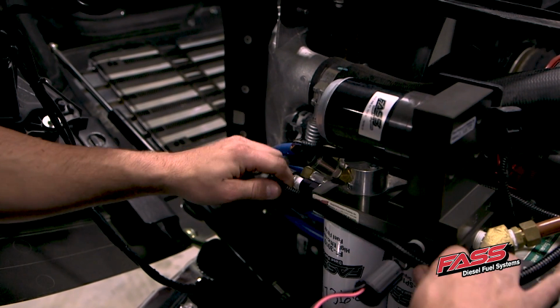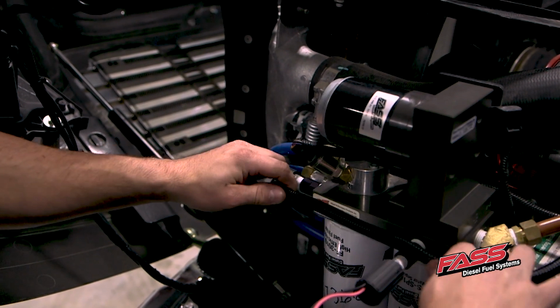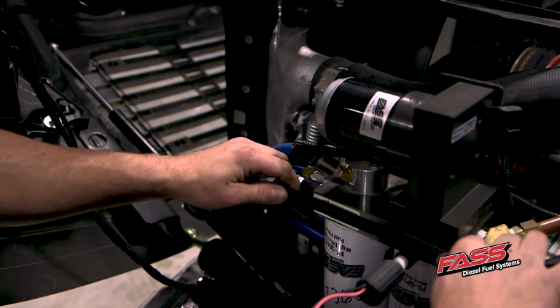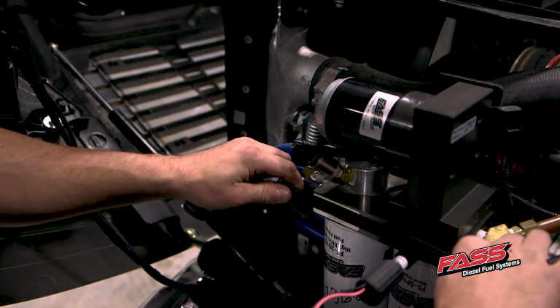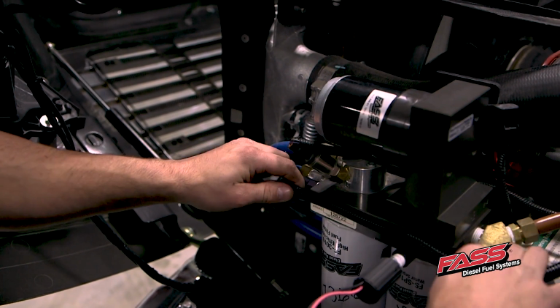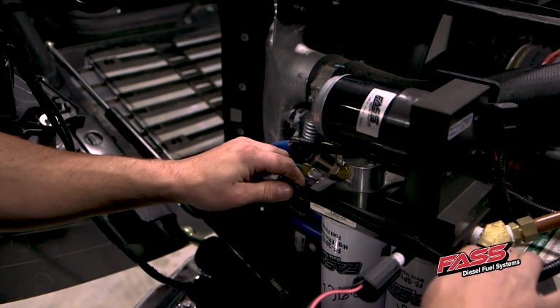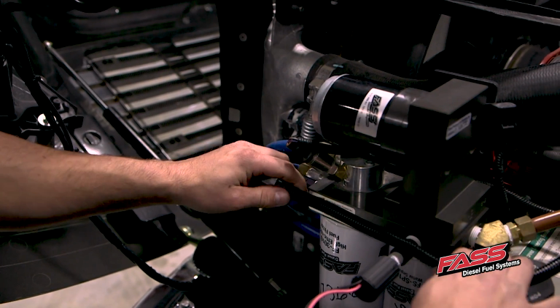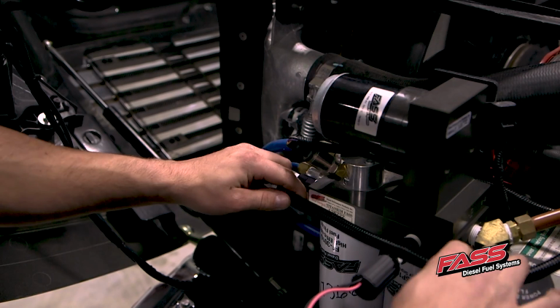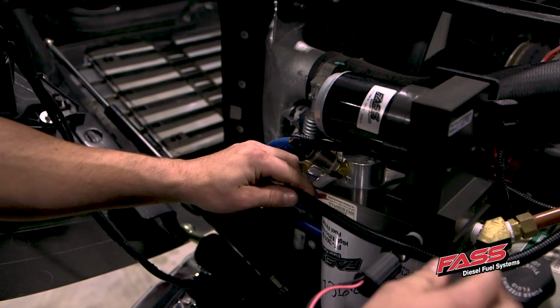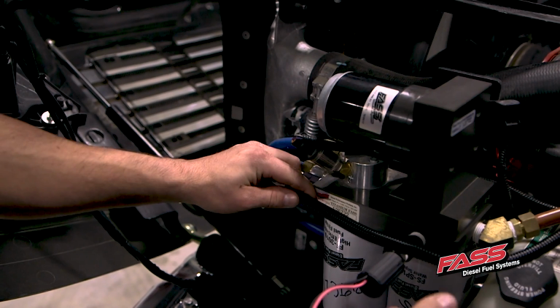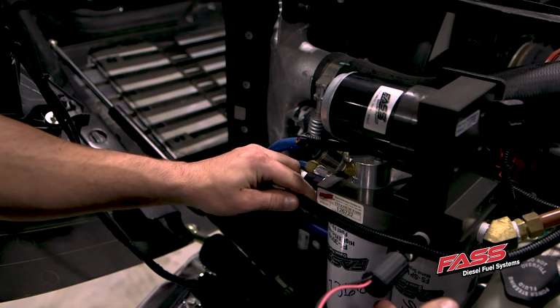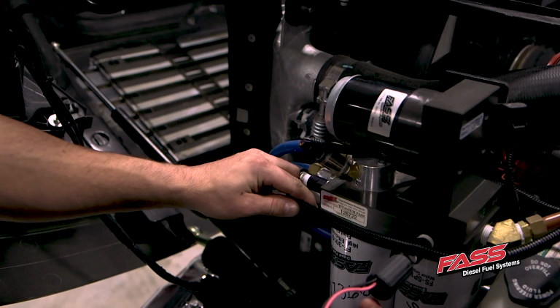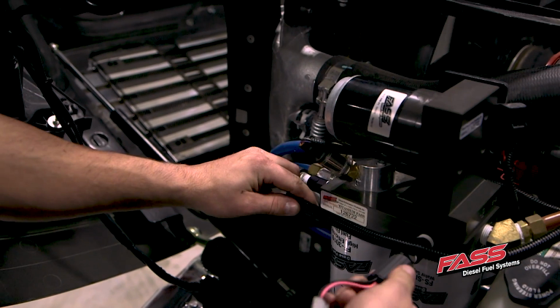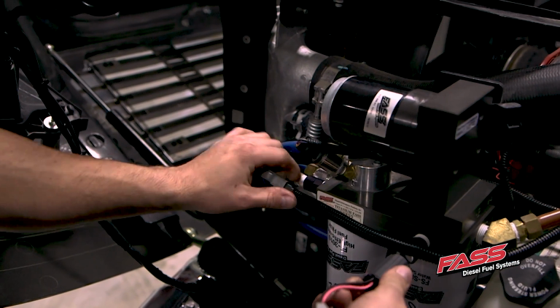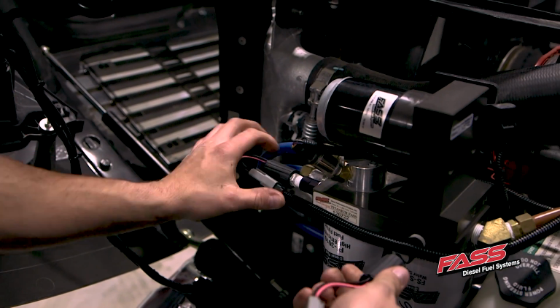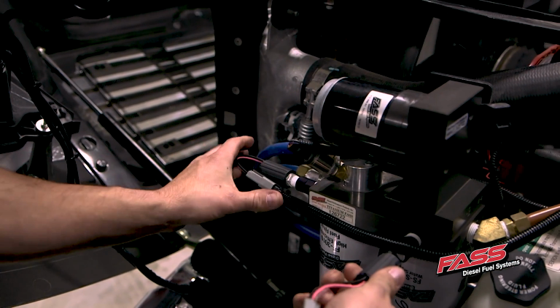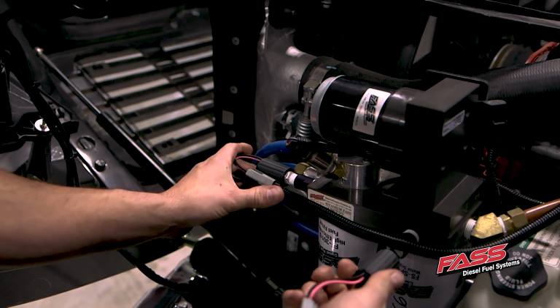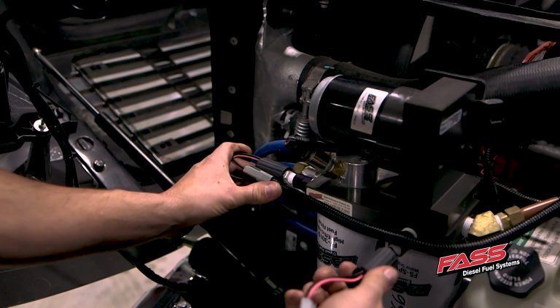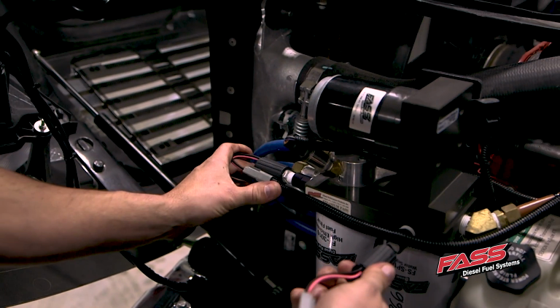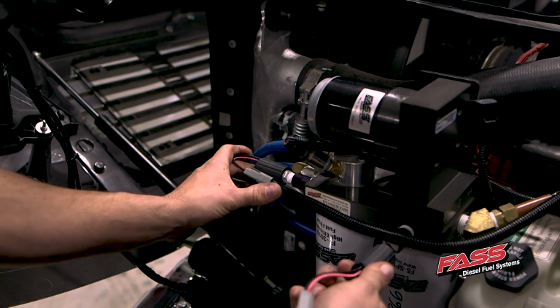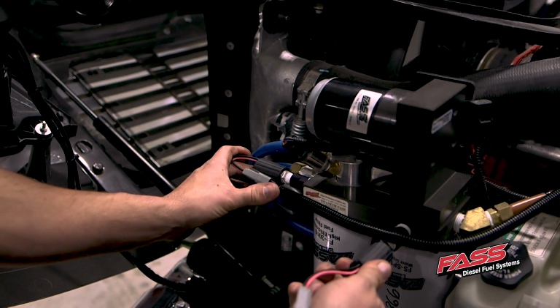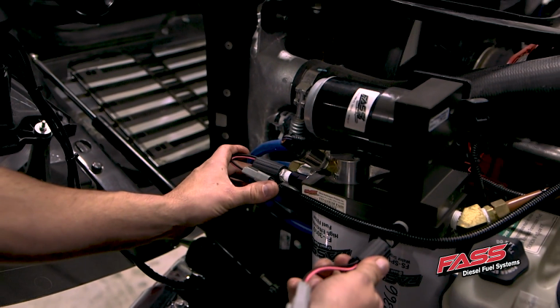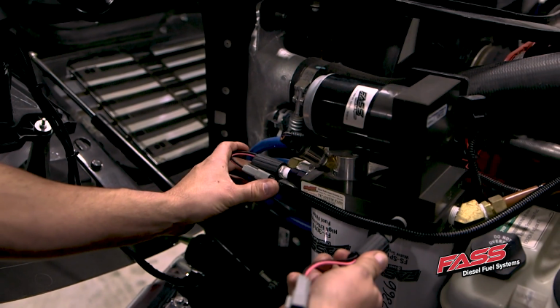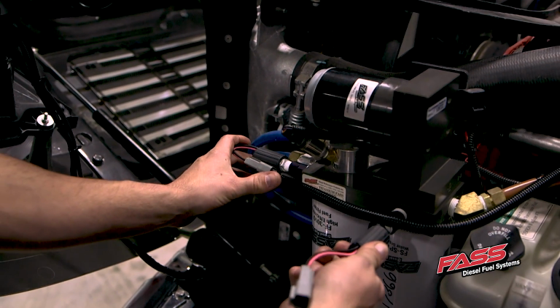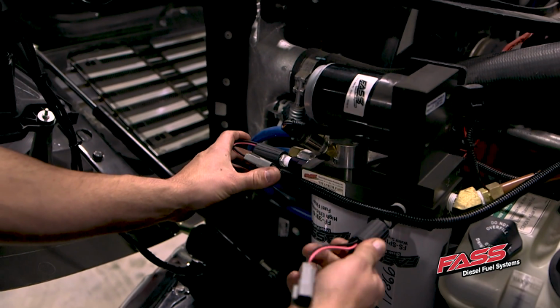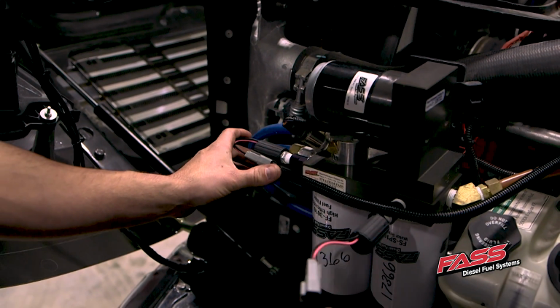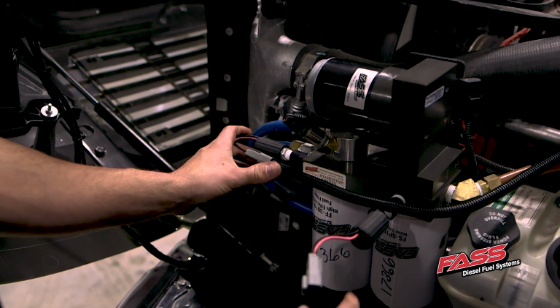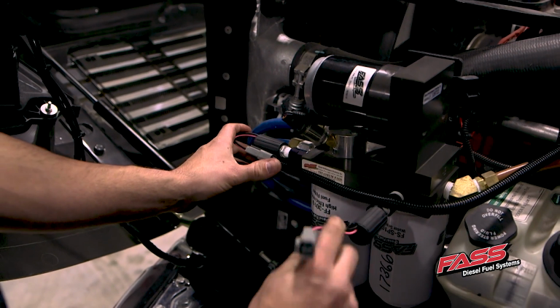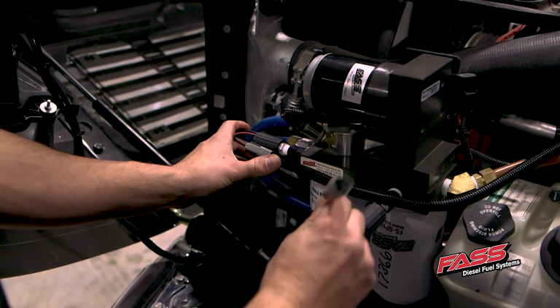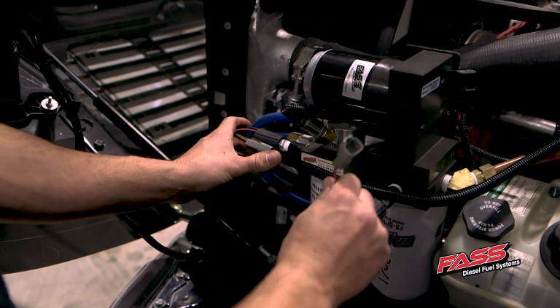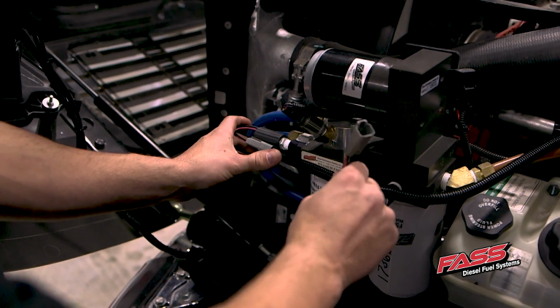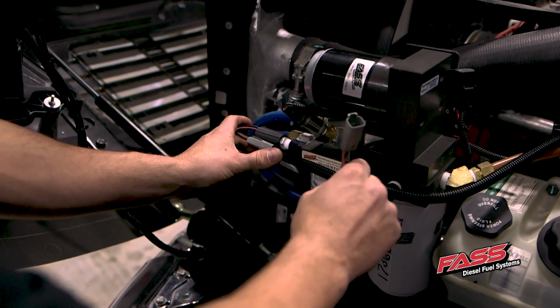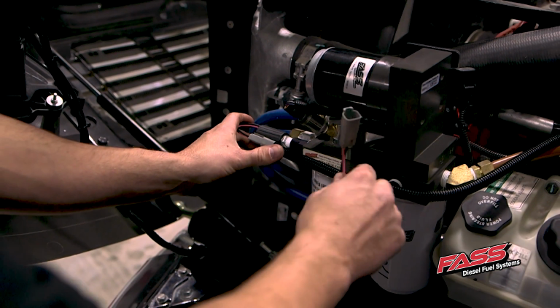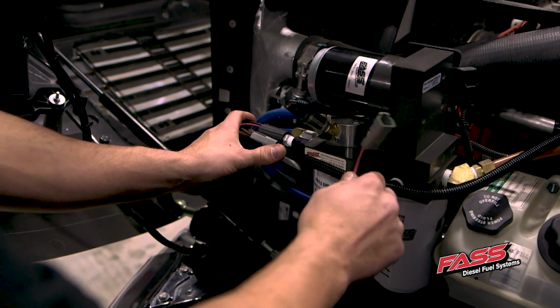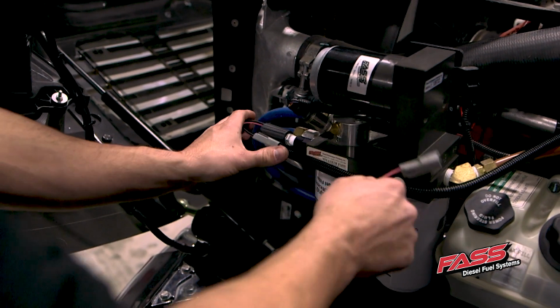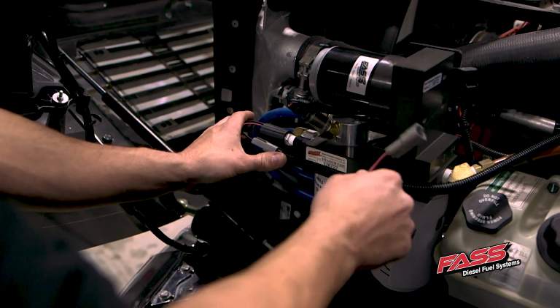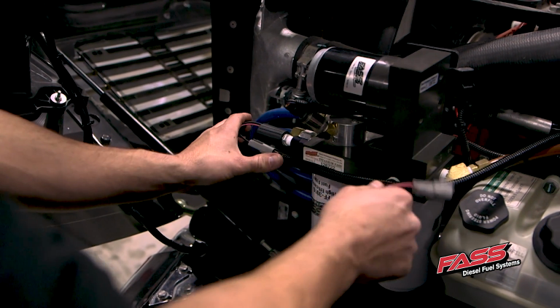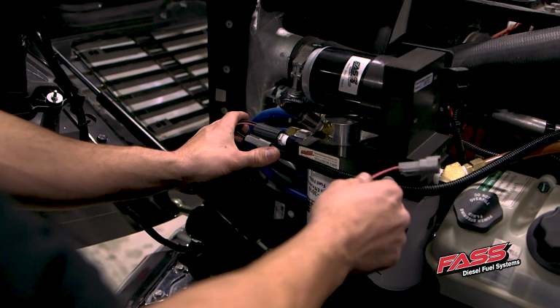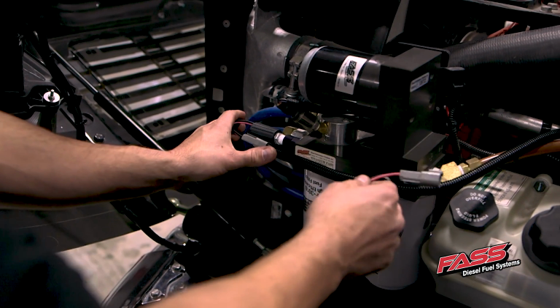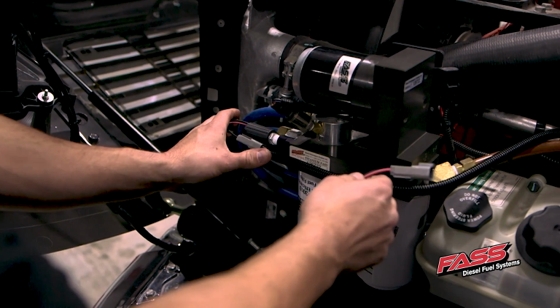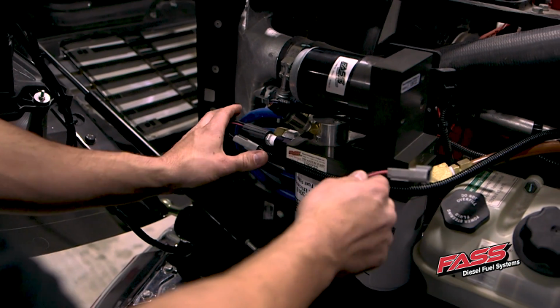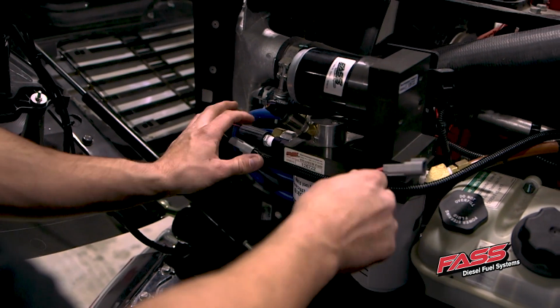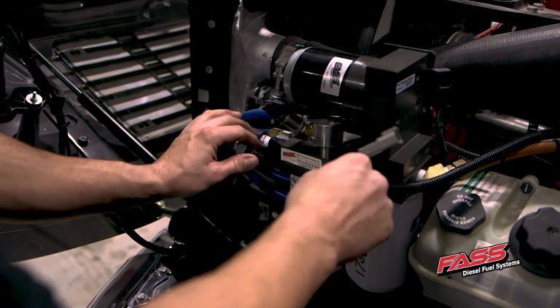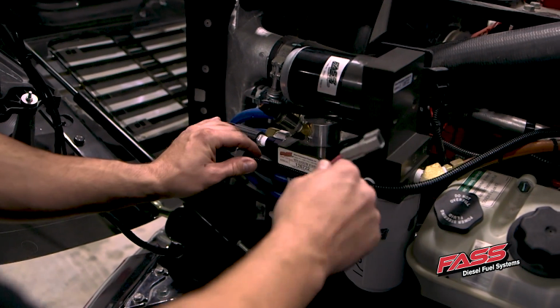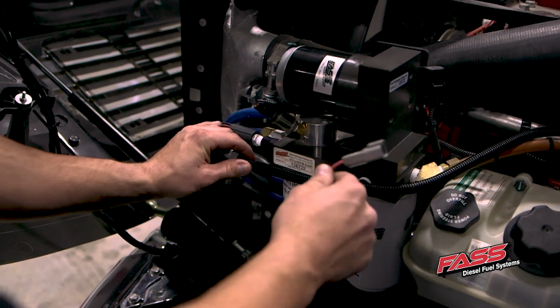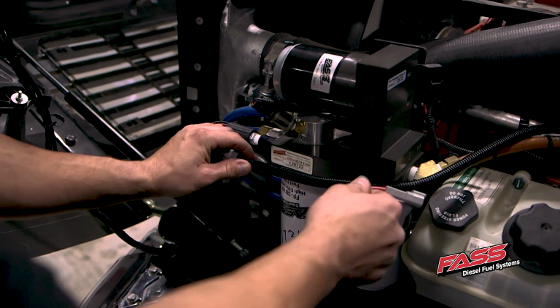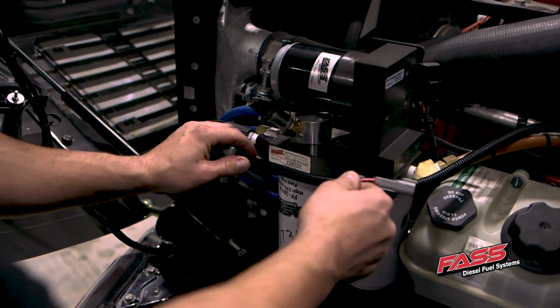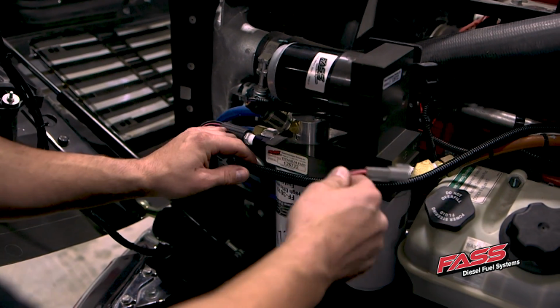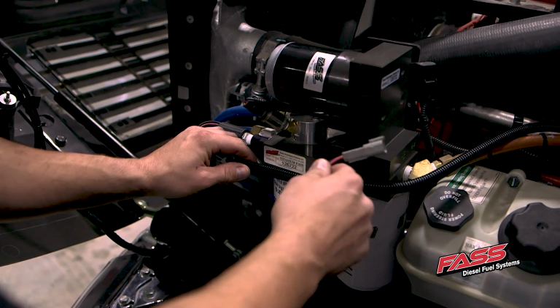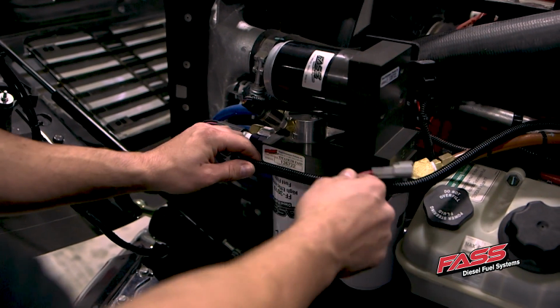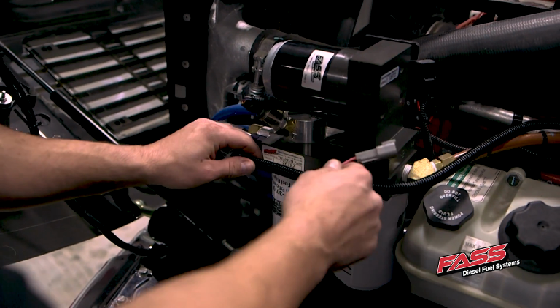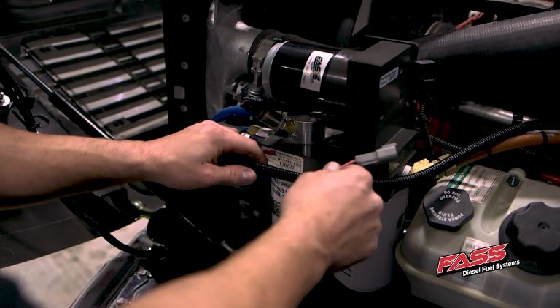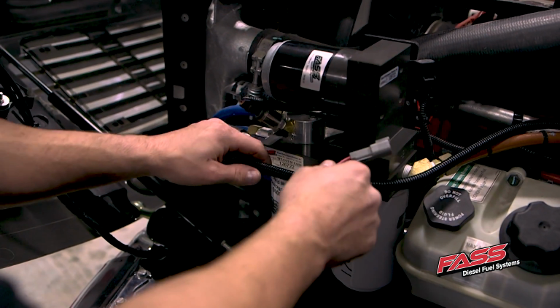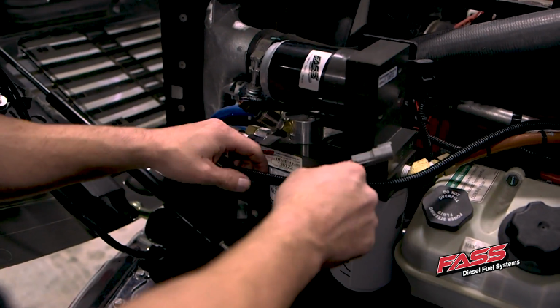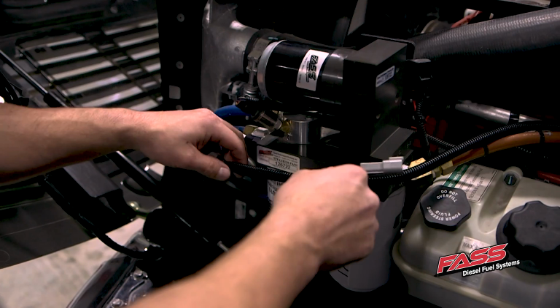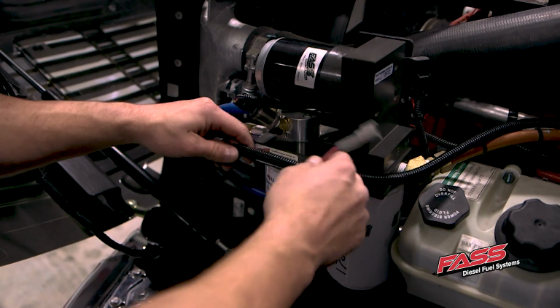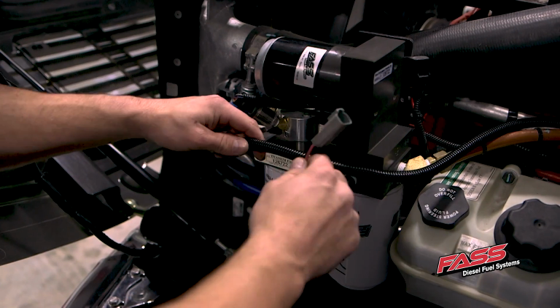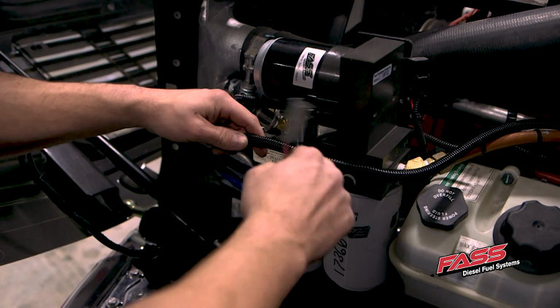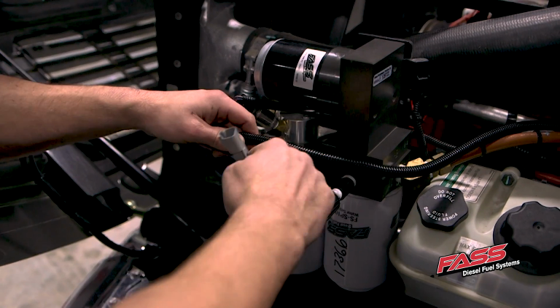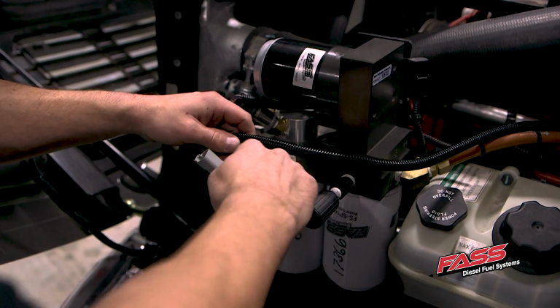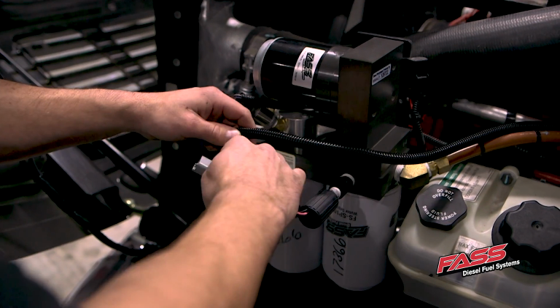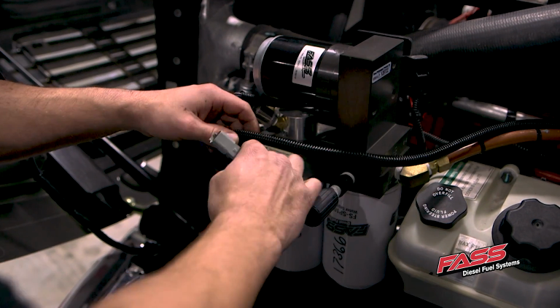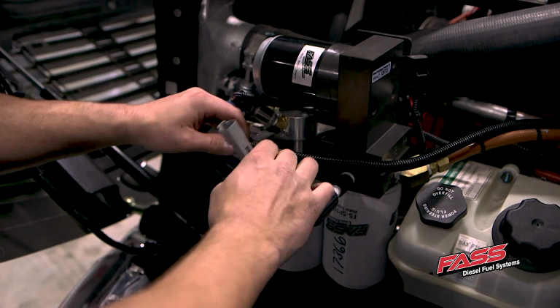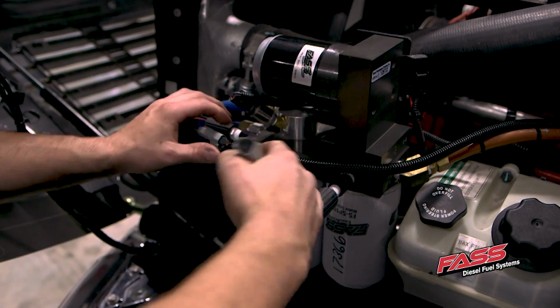Since we are installing two heaters on this unit, we need to cut the wire harness and solder the second heater in.